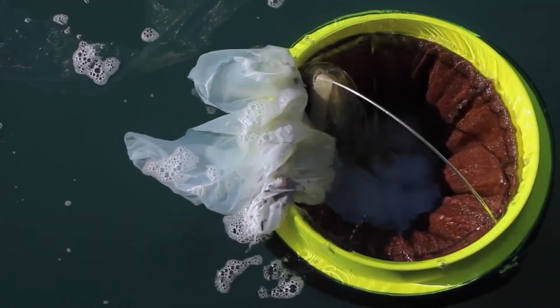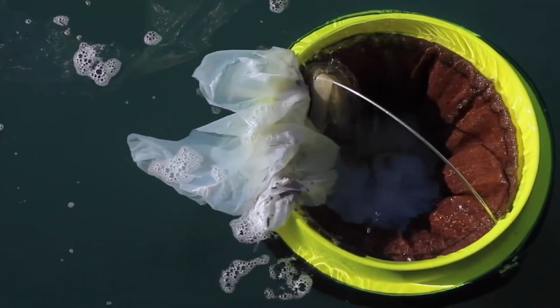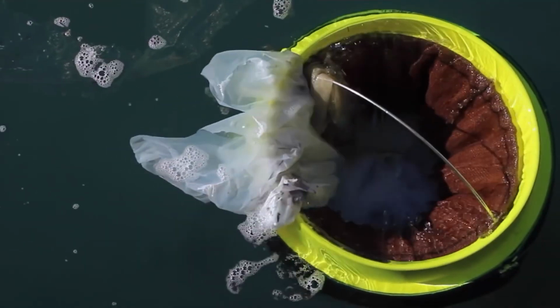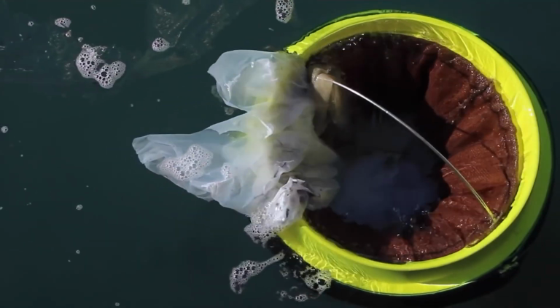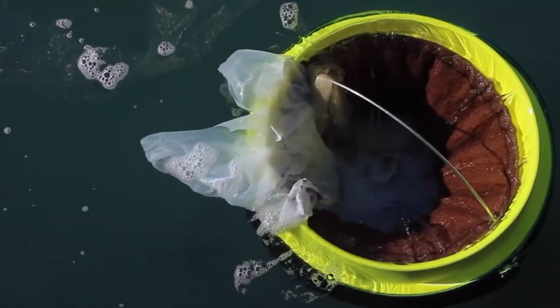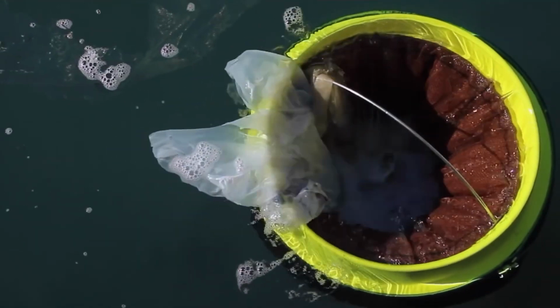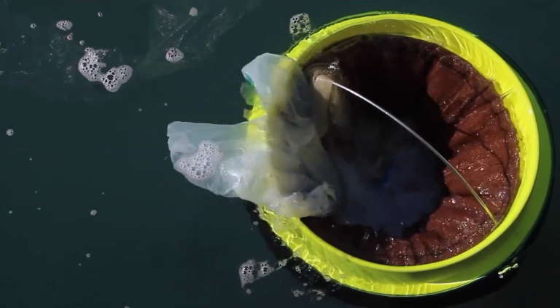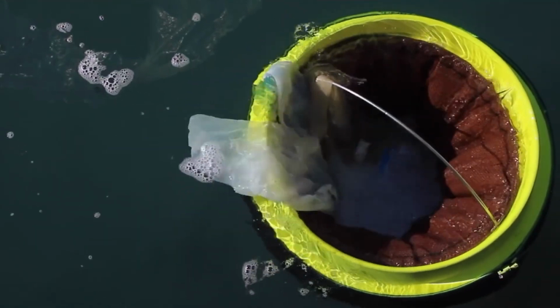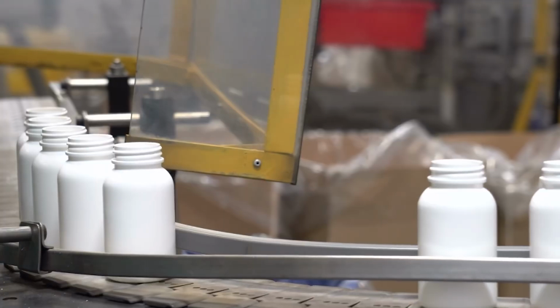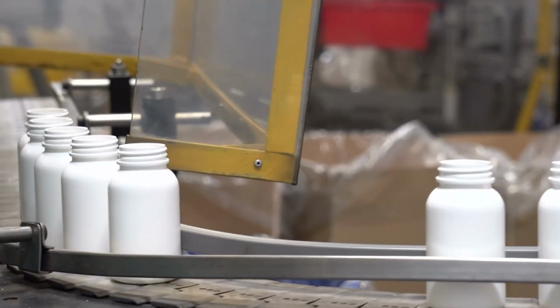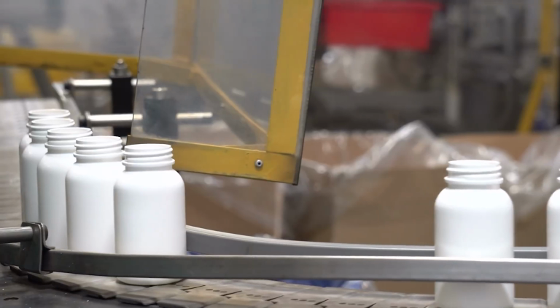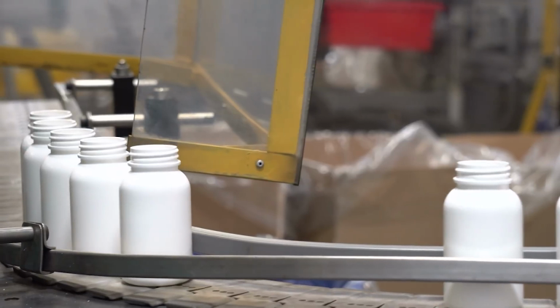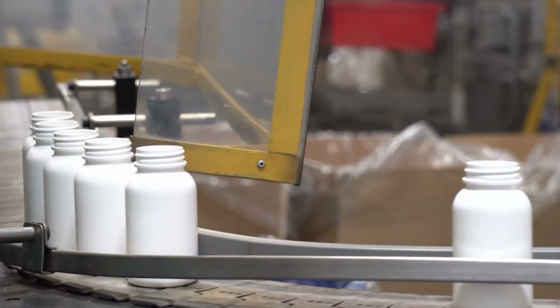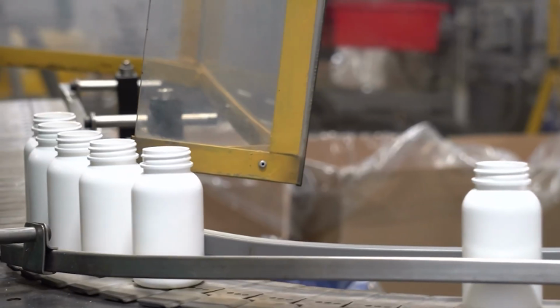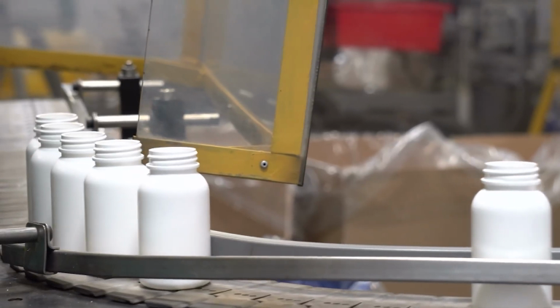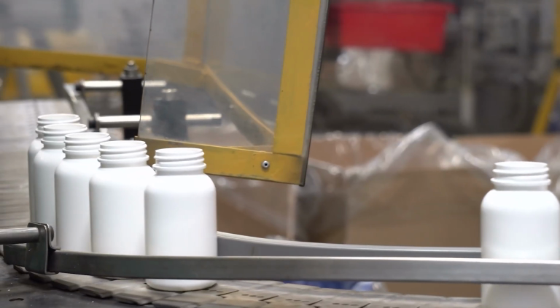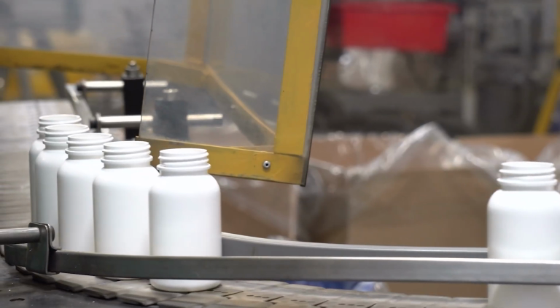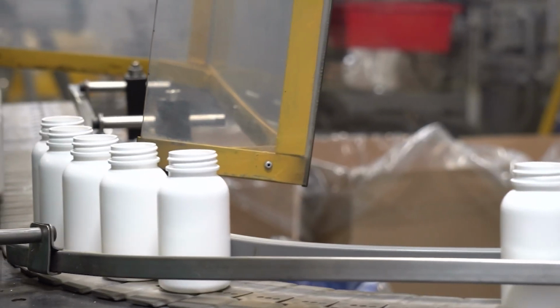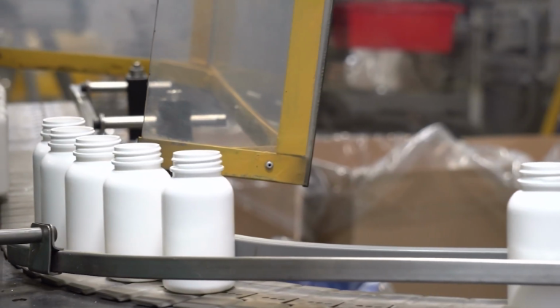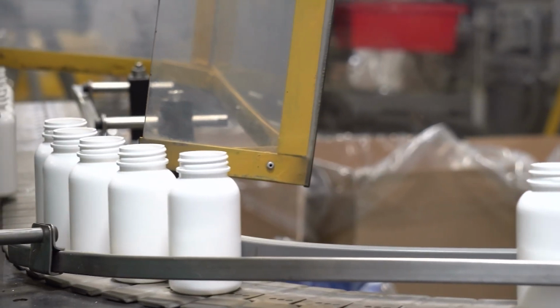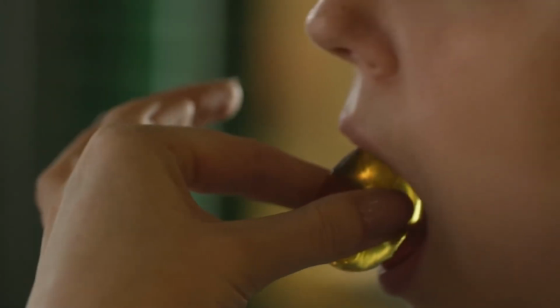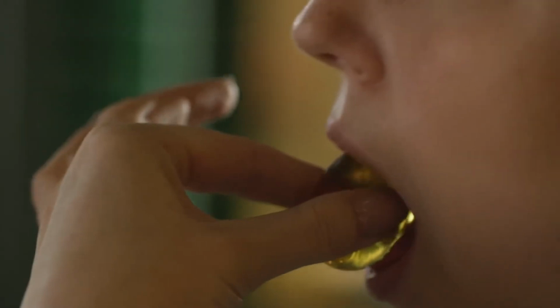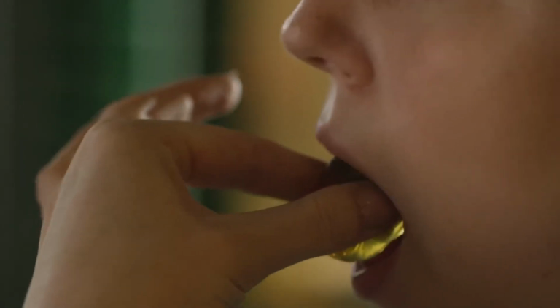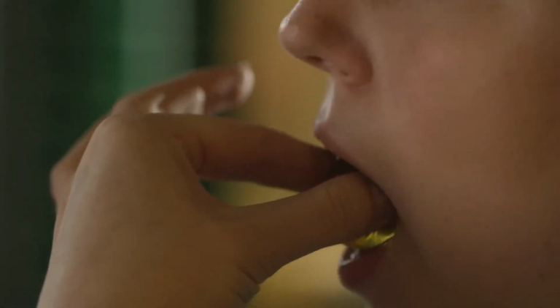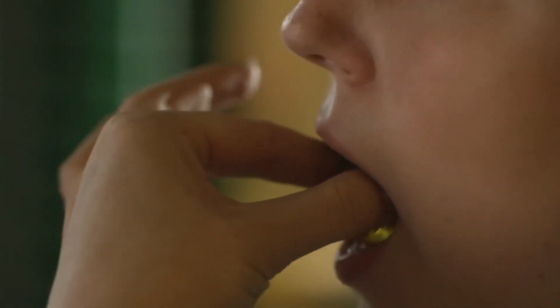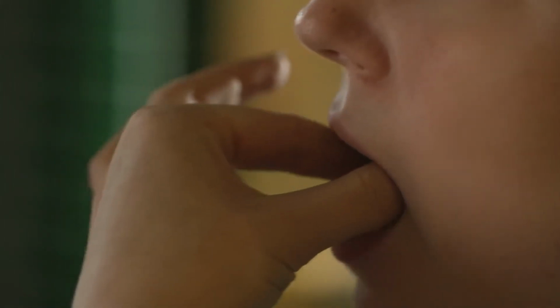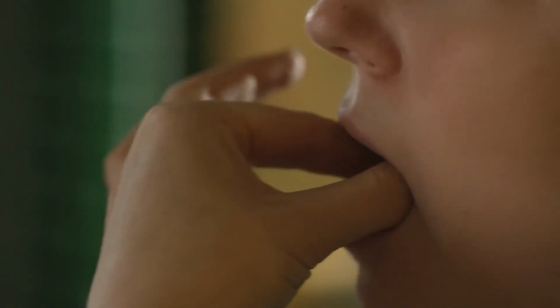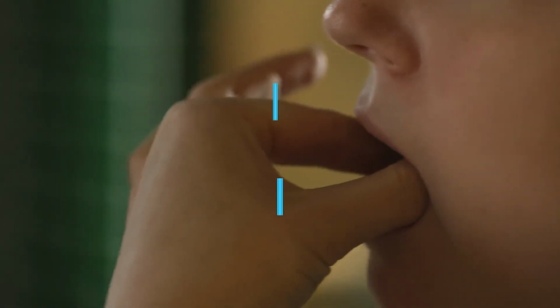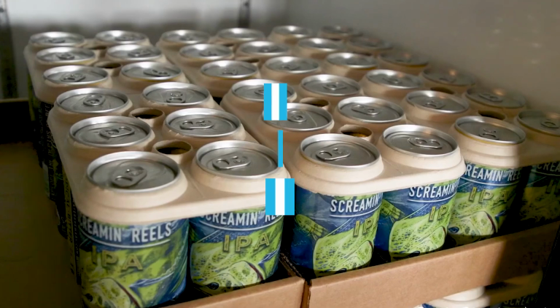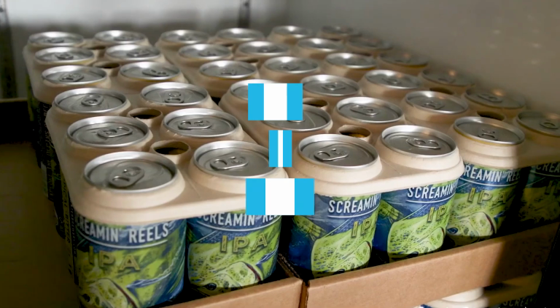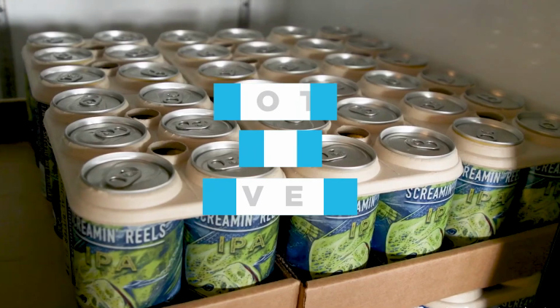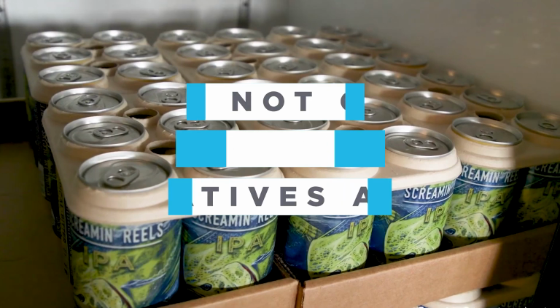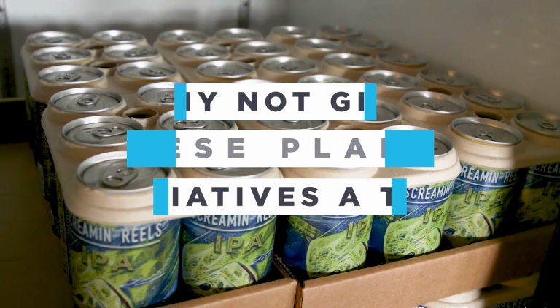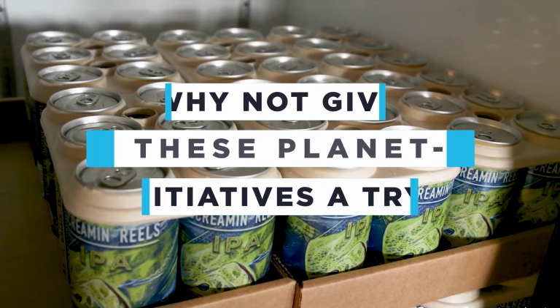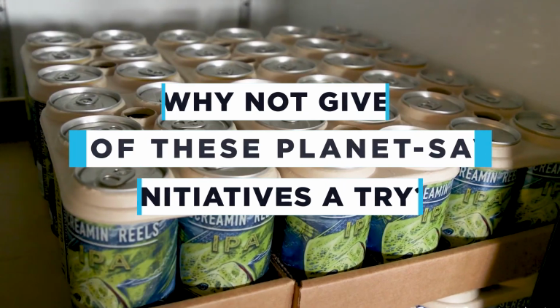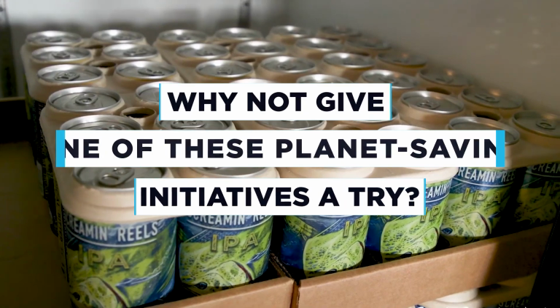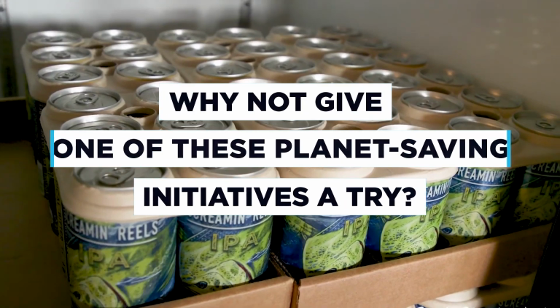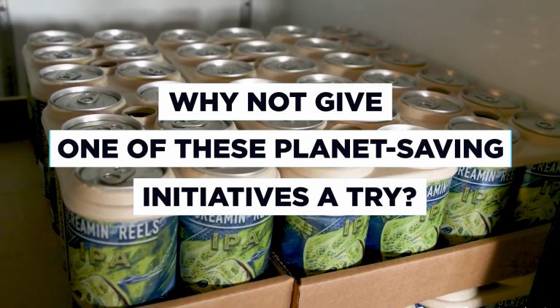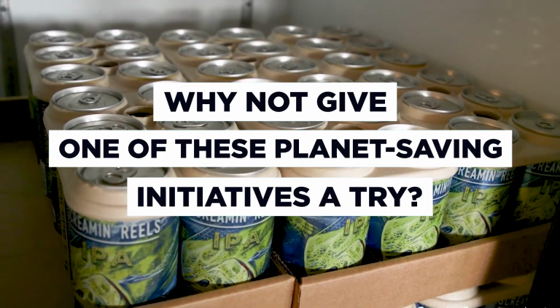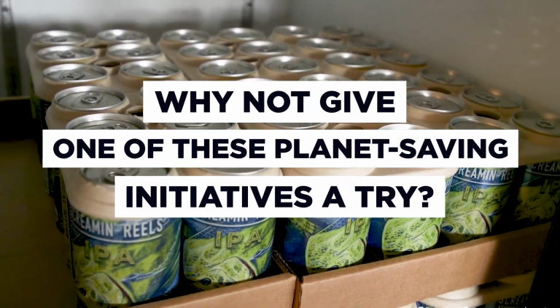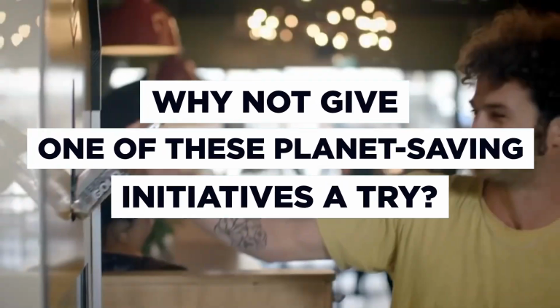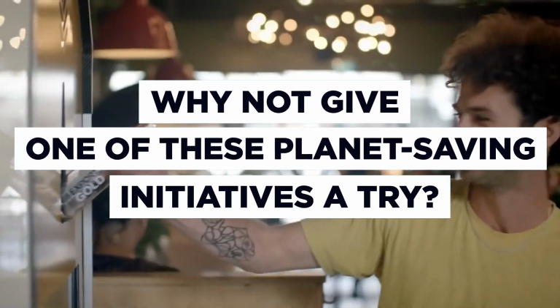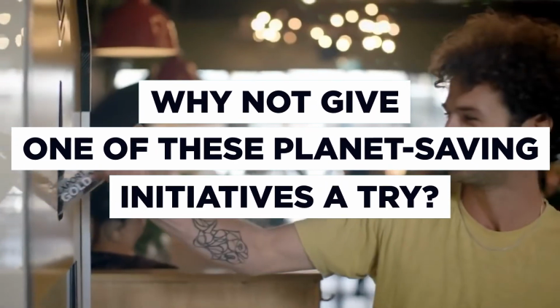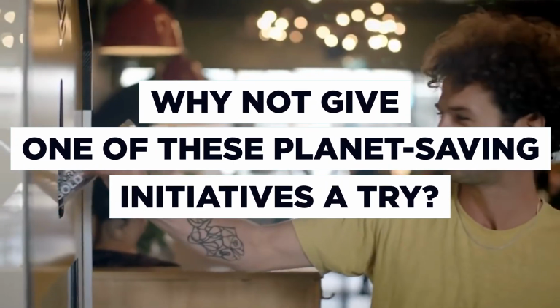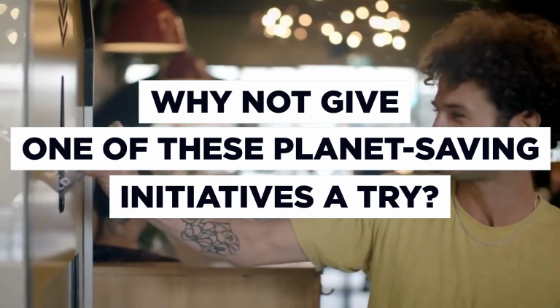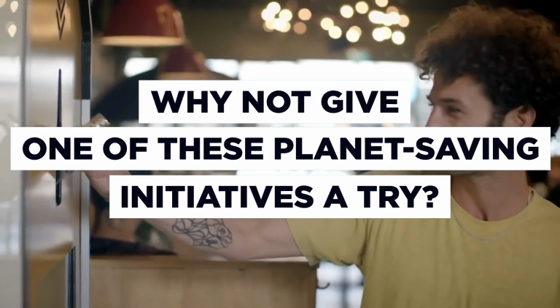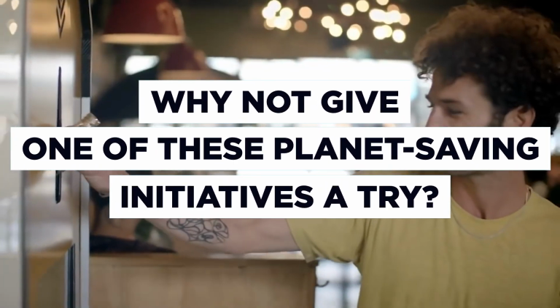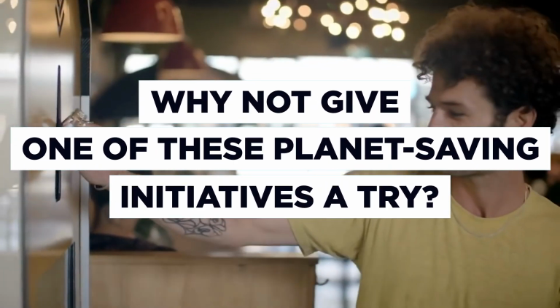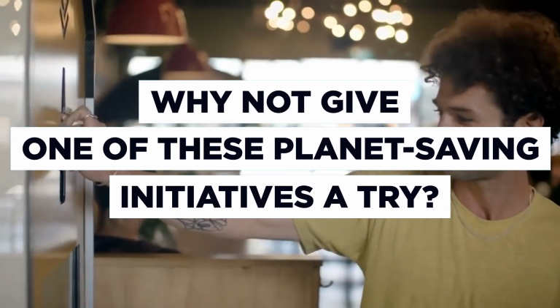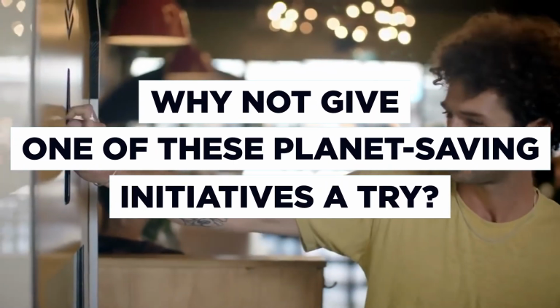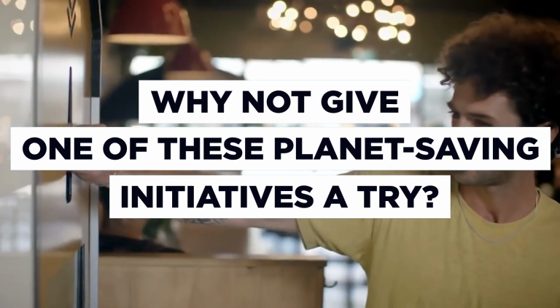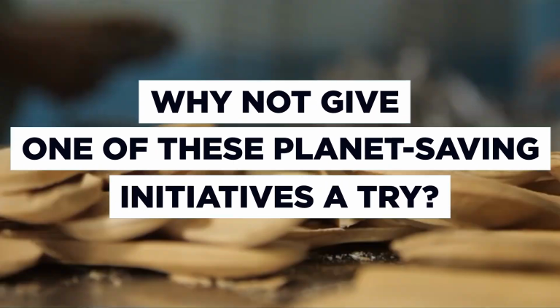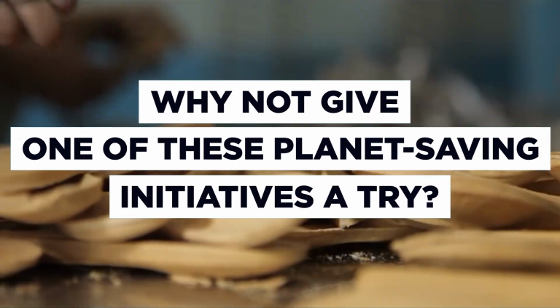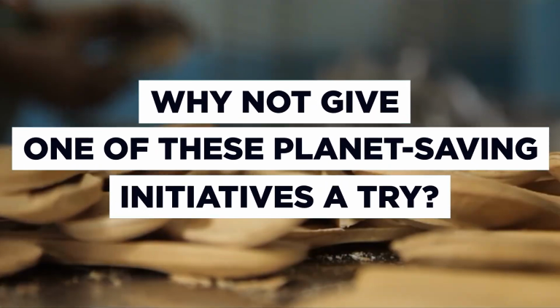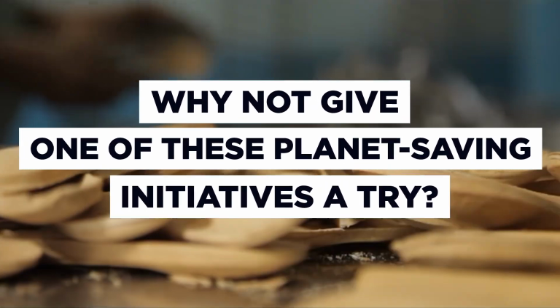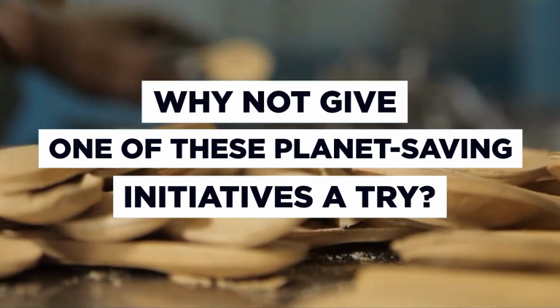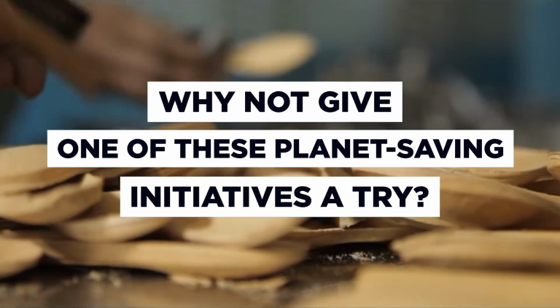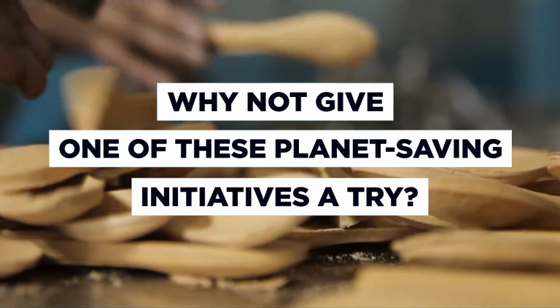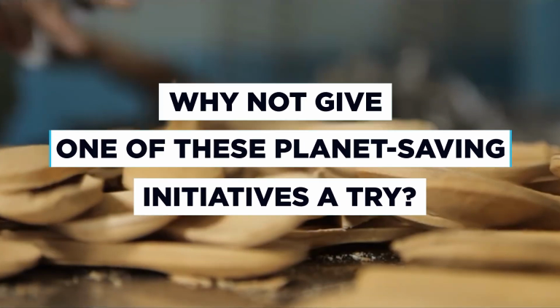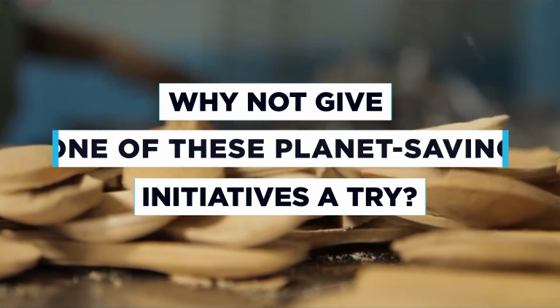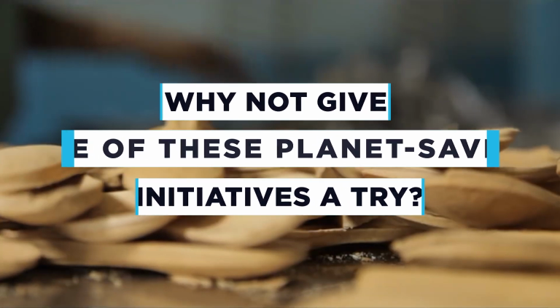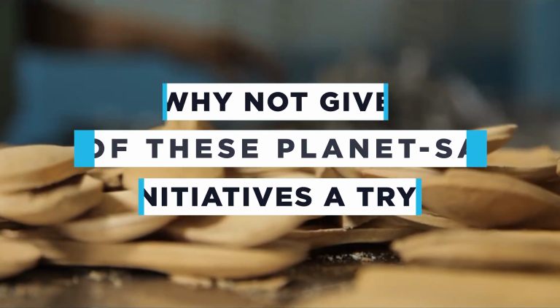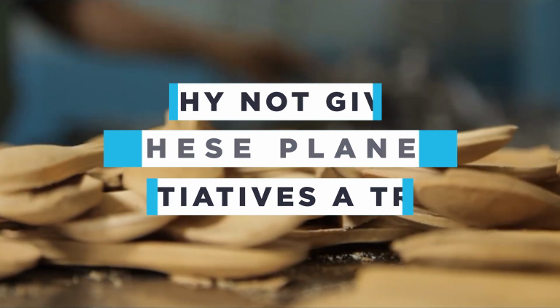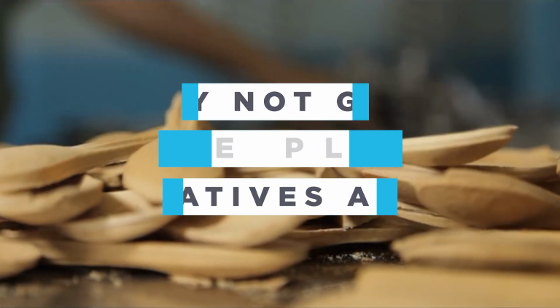Wherever possible, reduce, reuse and recycle. But in looking for something new, why not give one of these planet-saving initiatives a try?